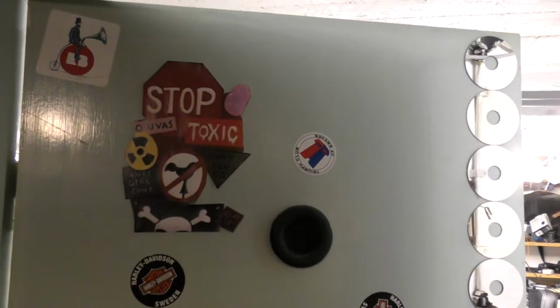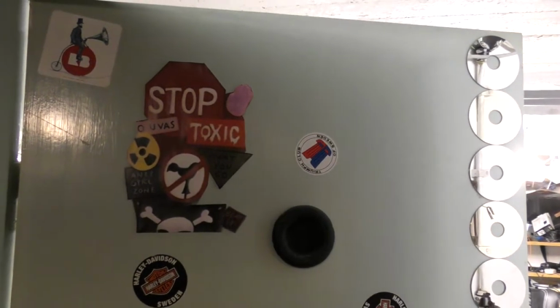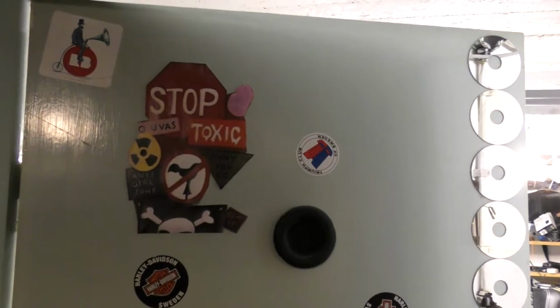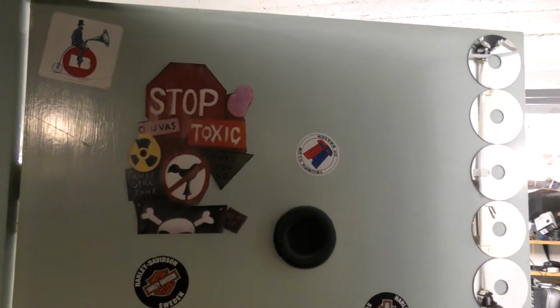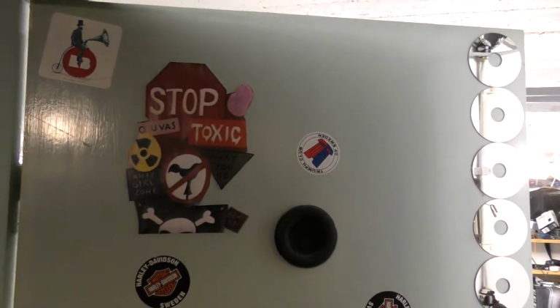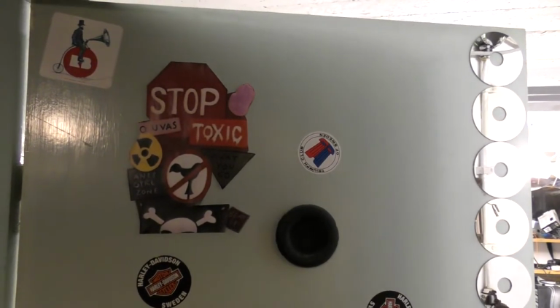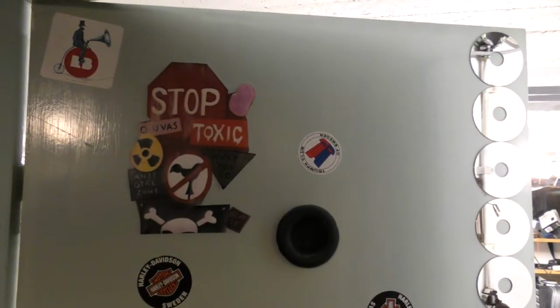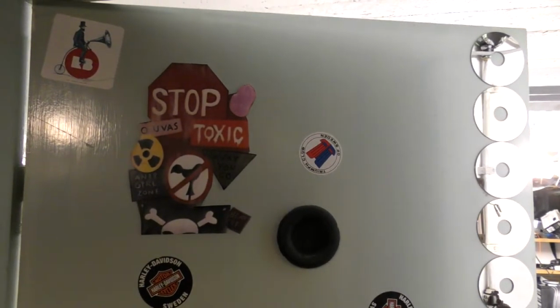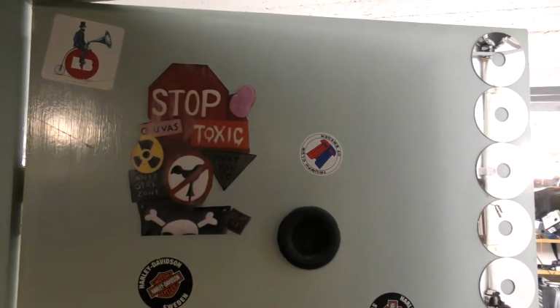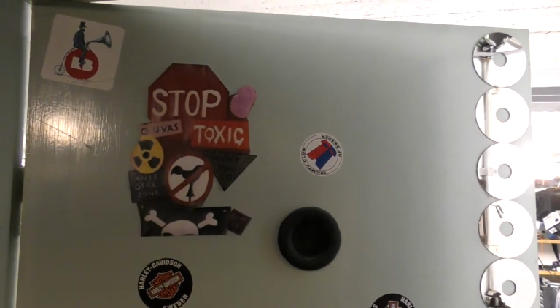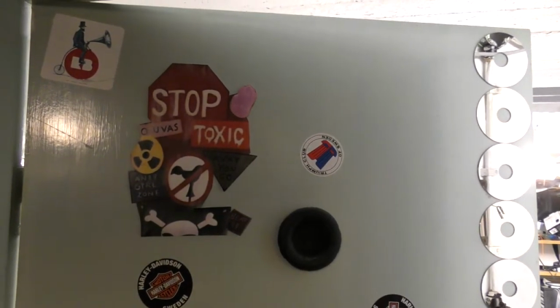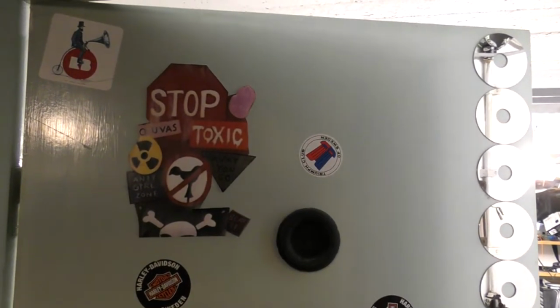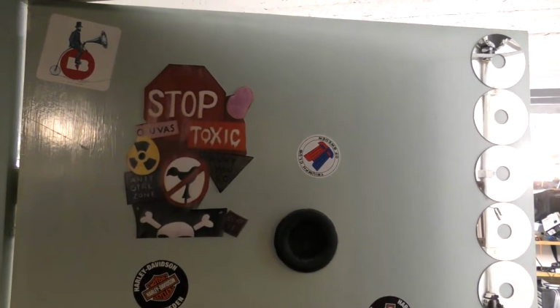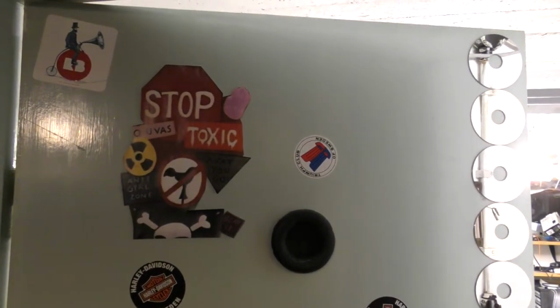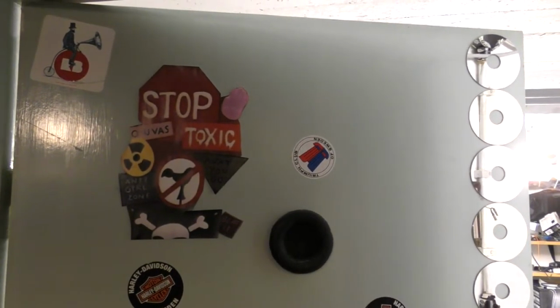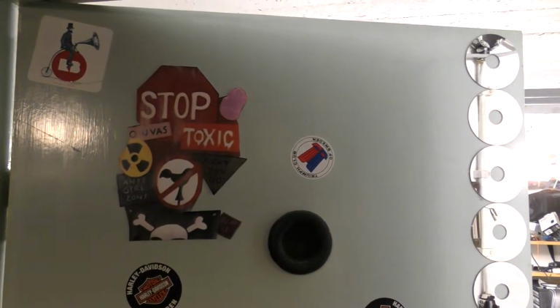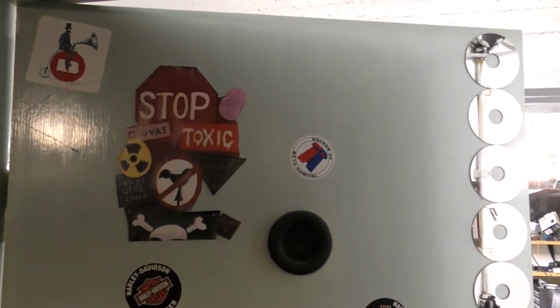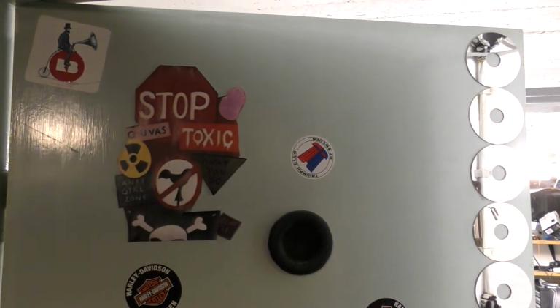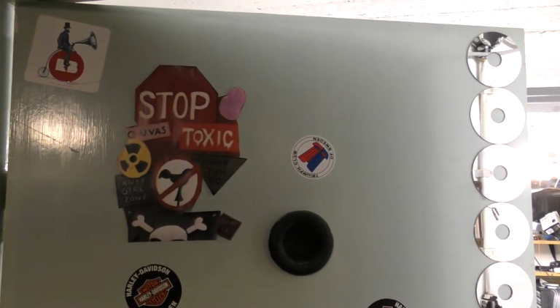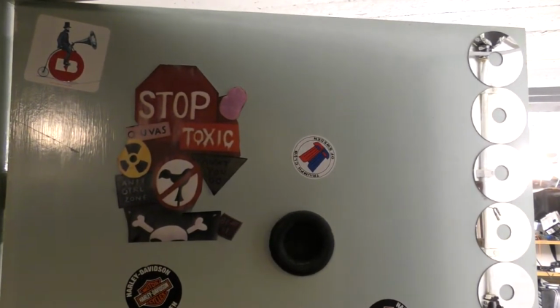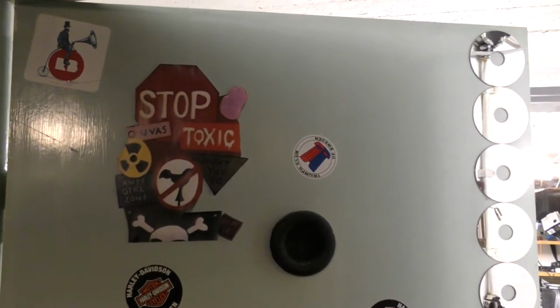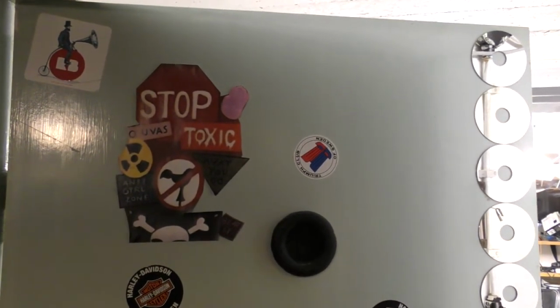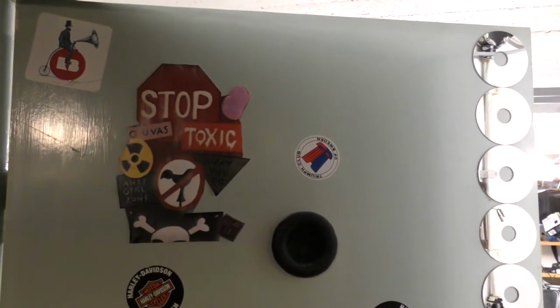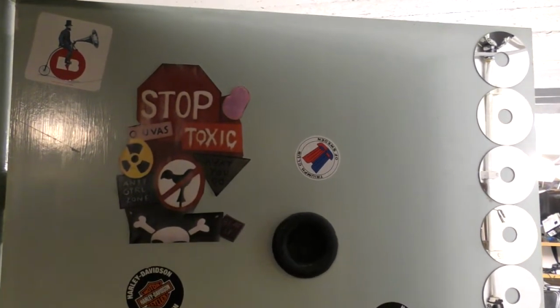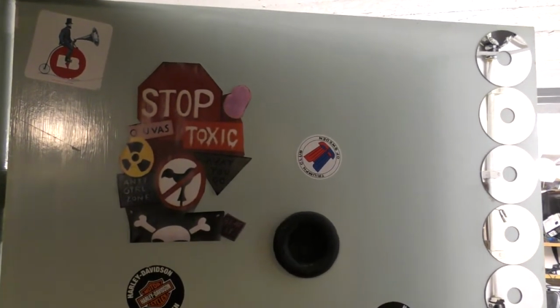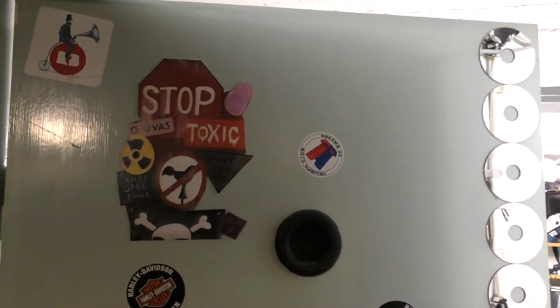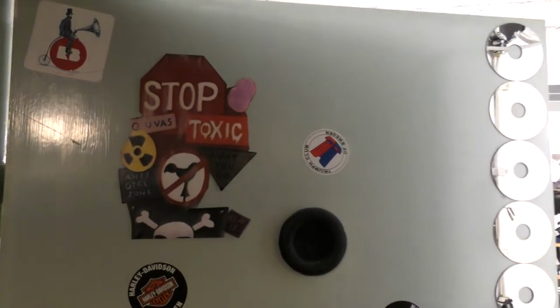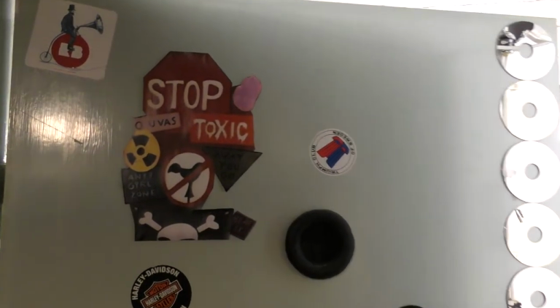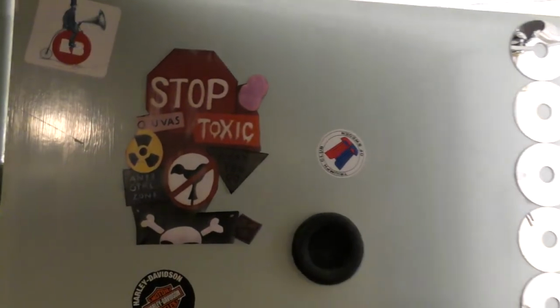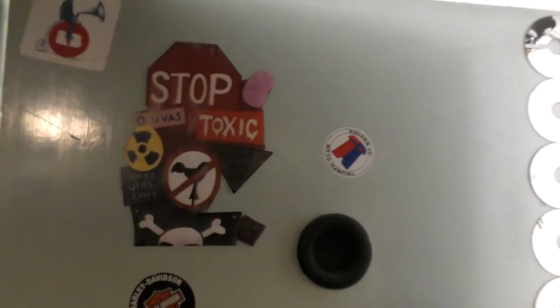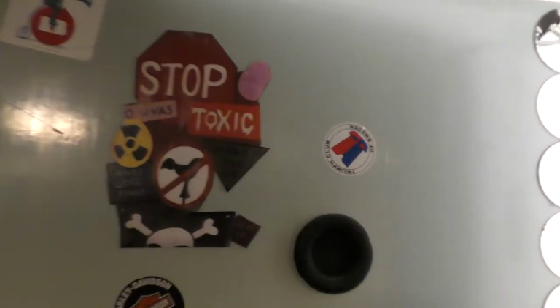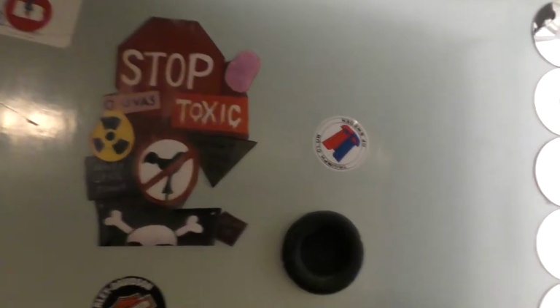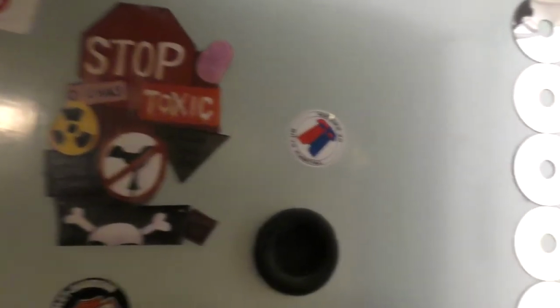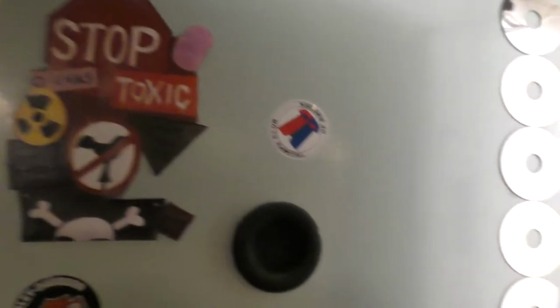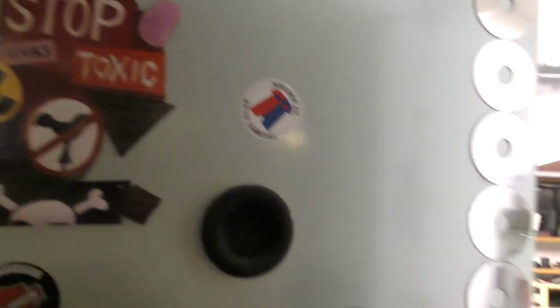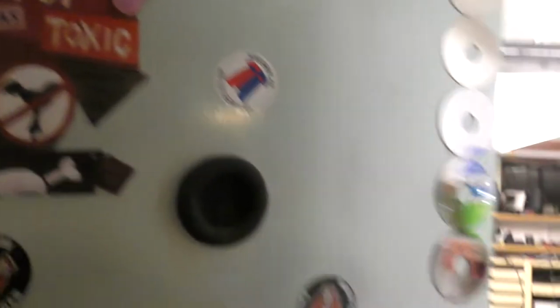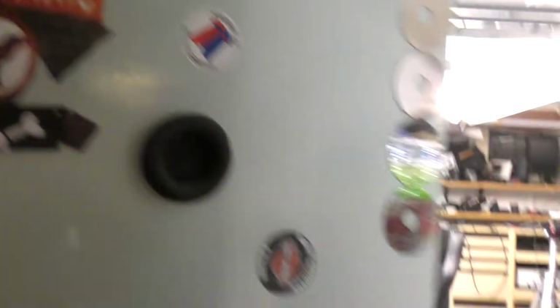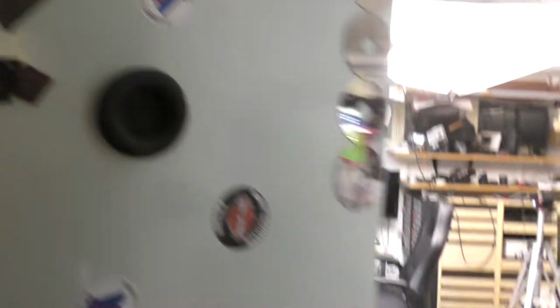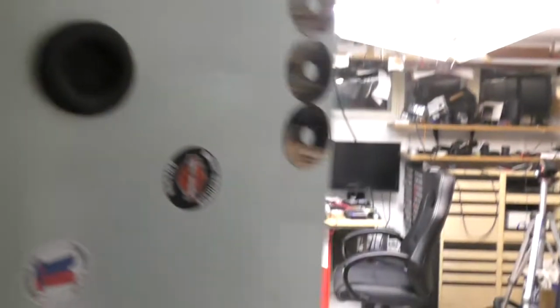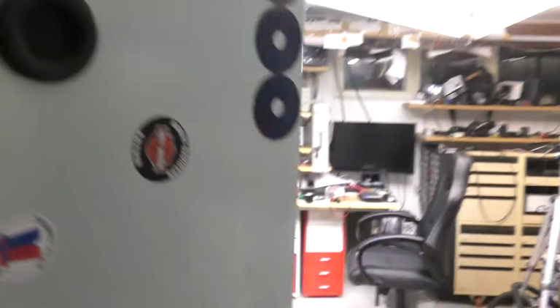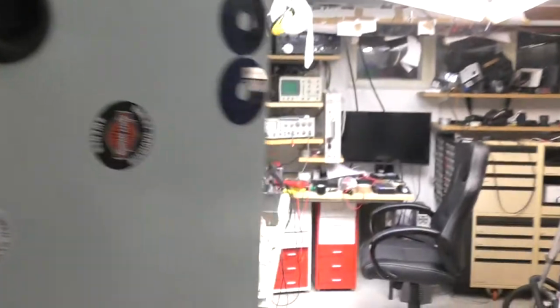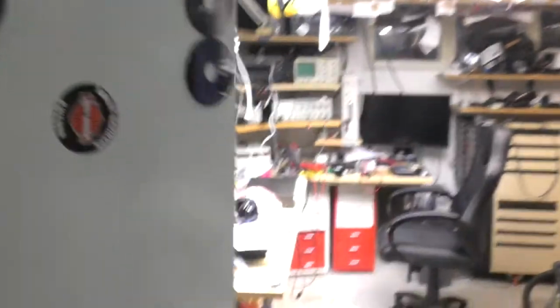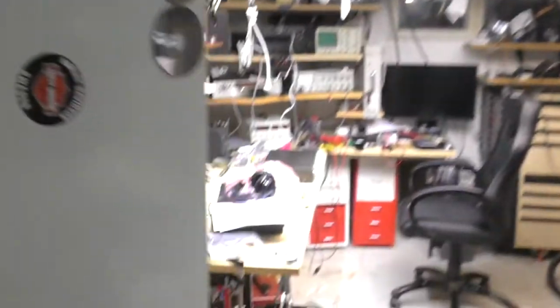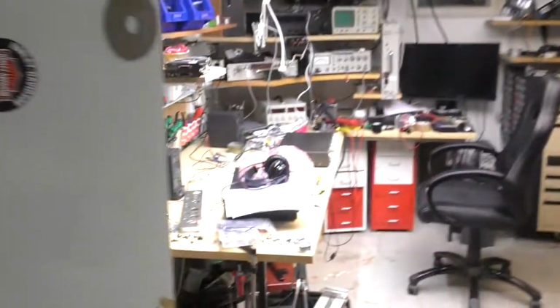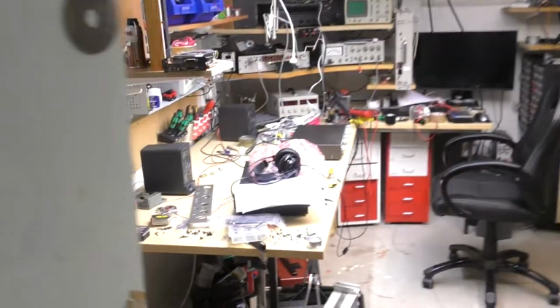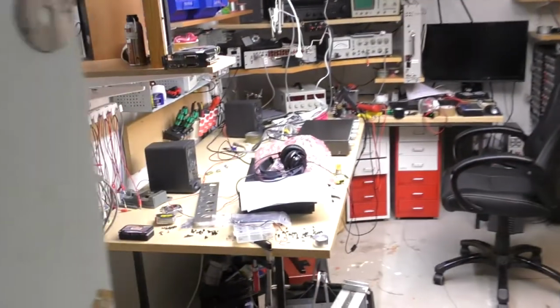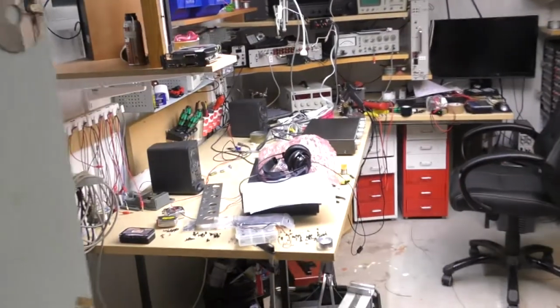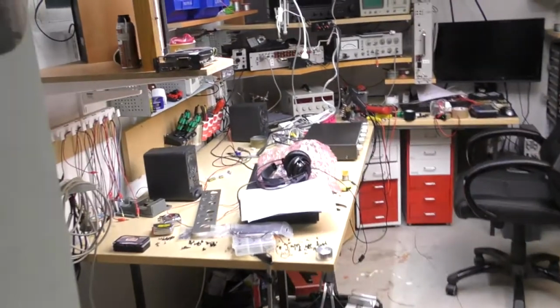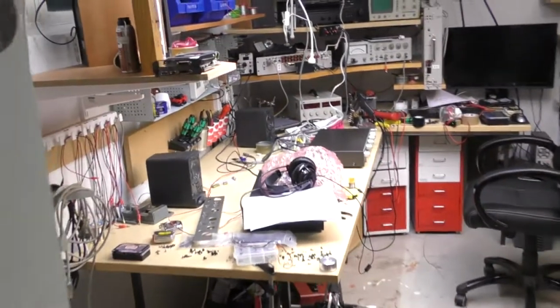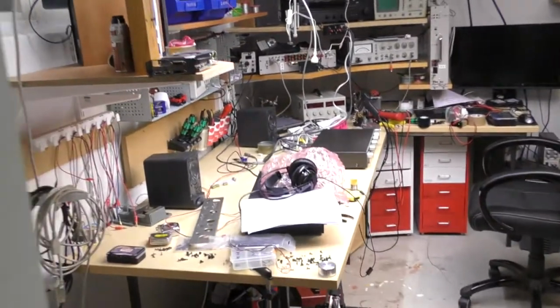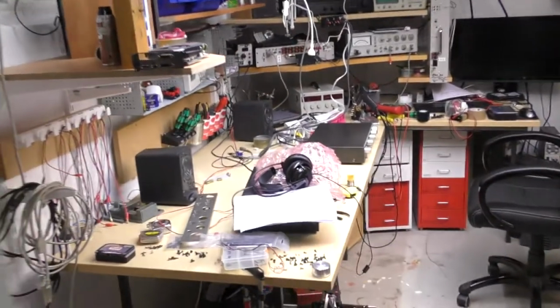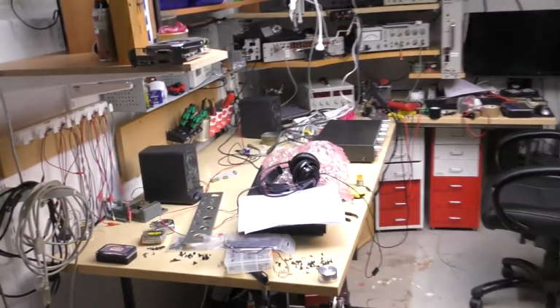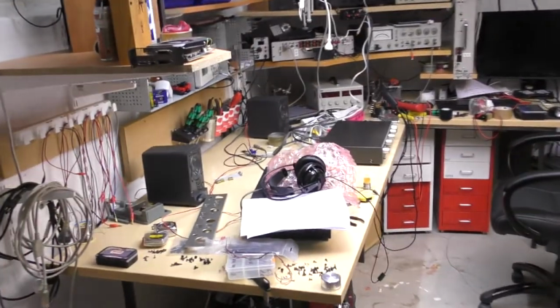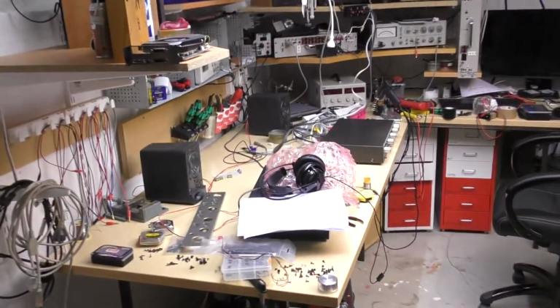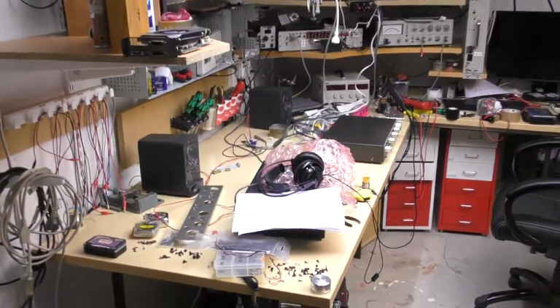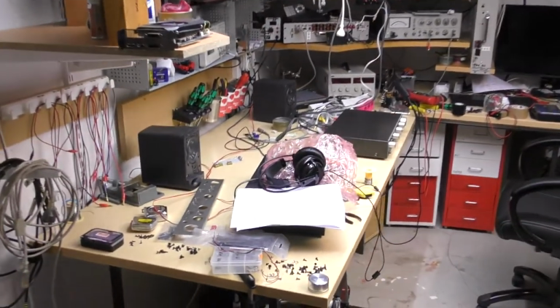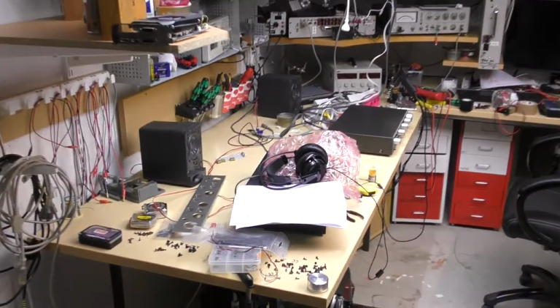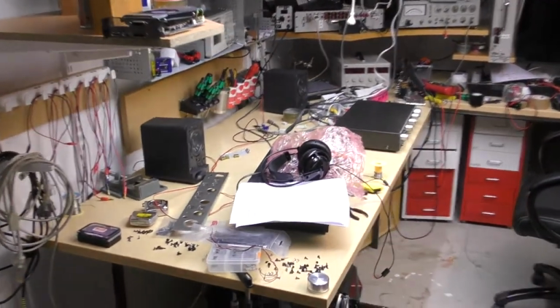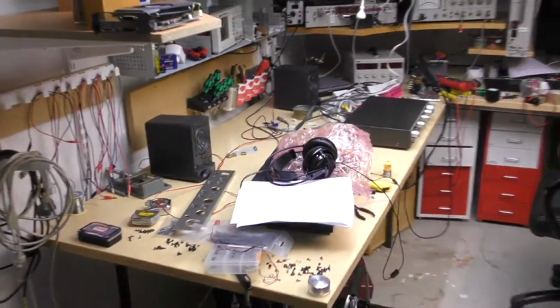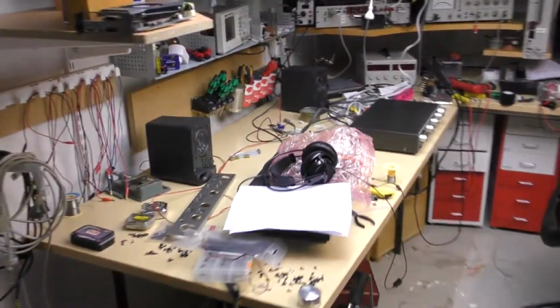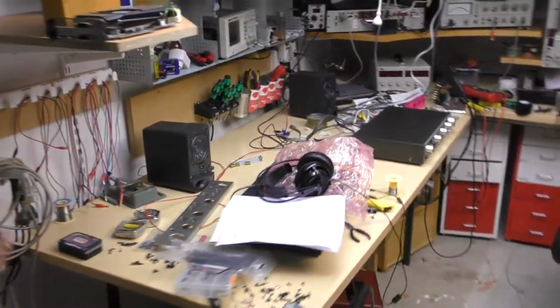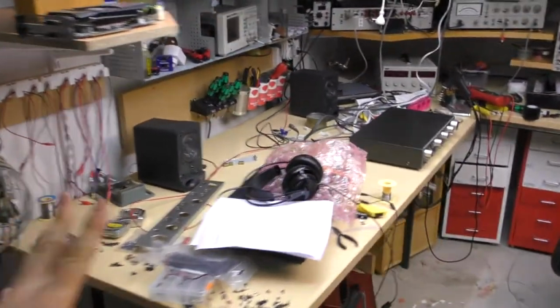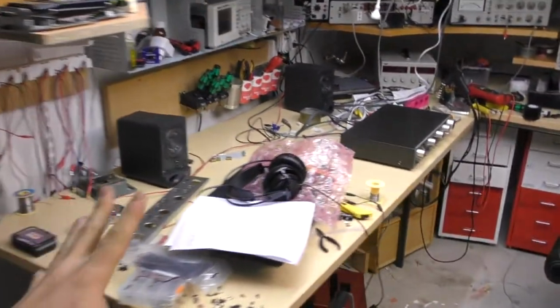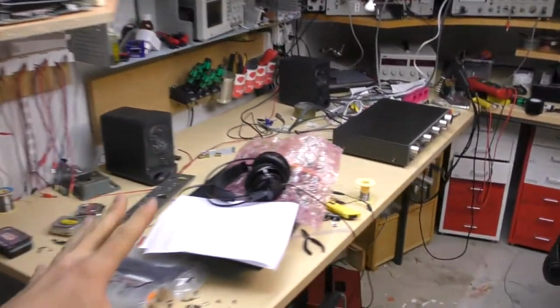4chan thread challenge workshop tour in one minute, take four. This is the main electronics bench.